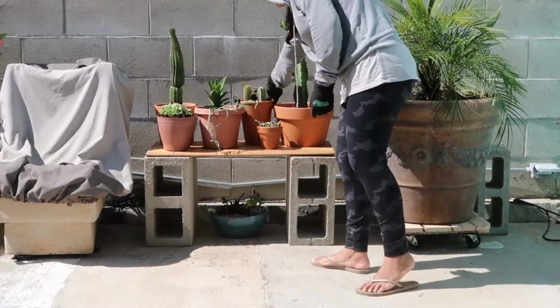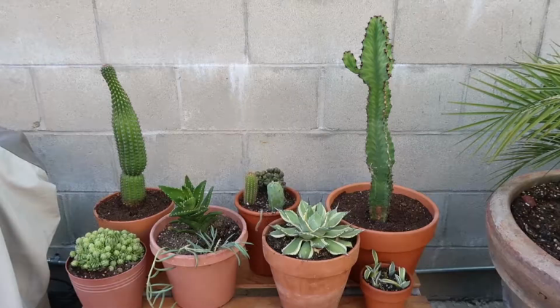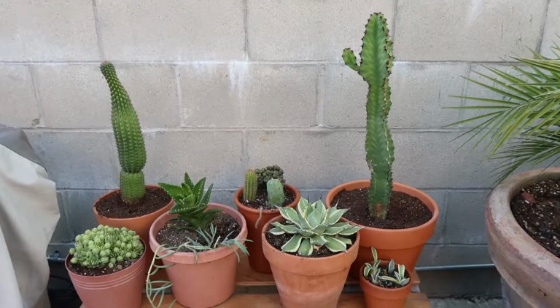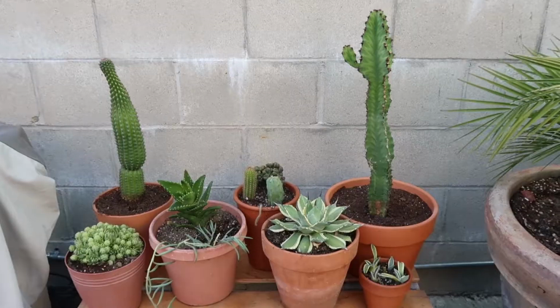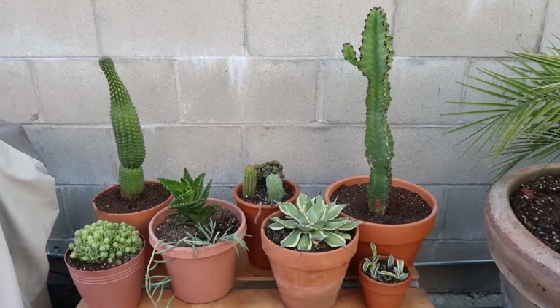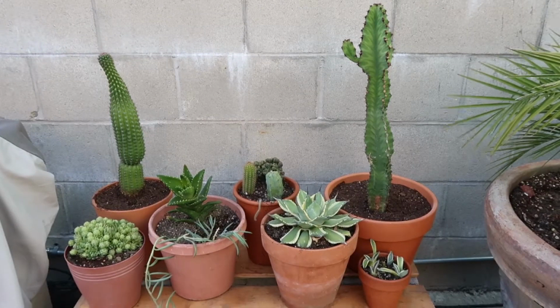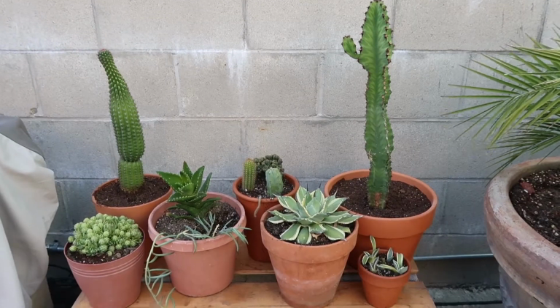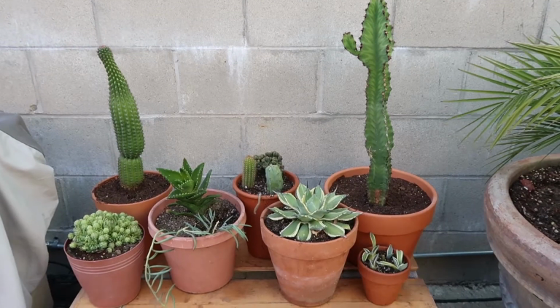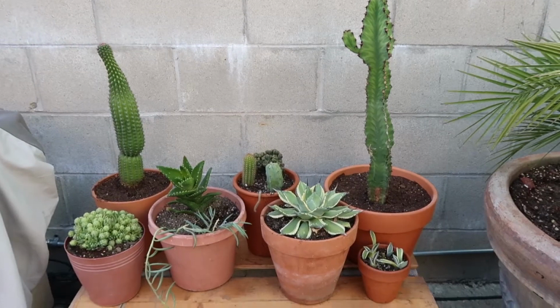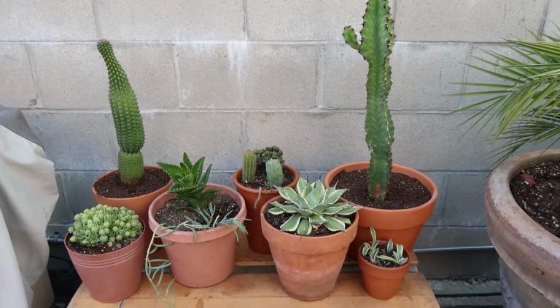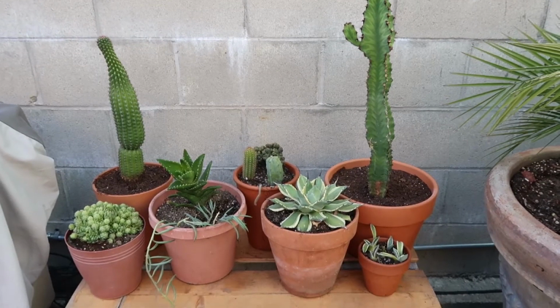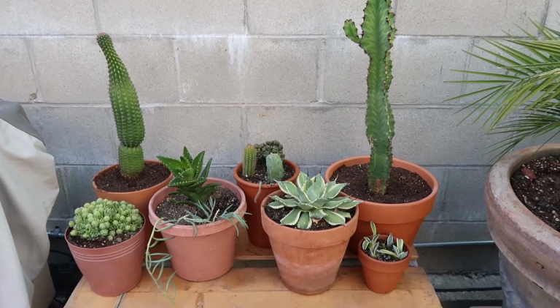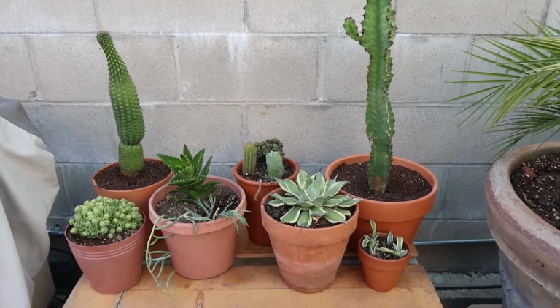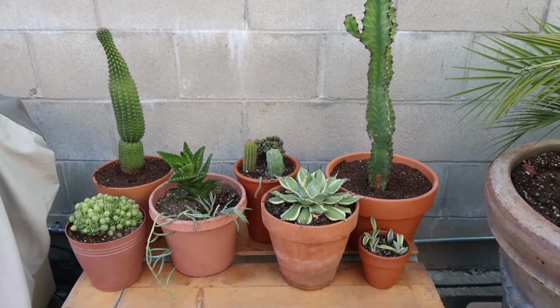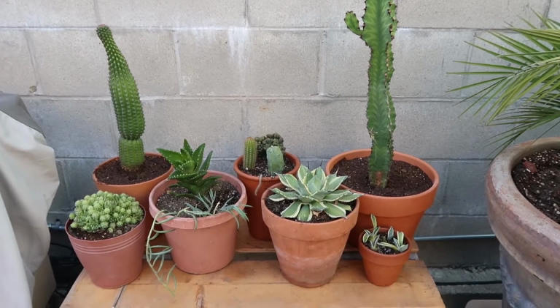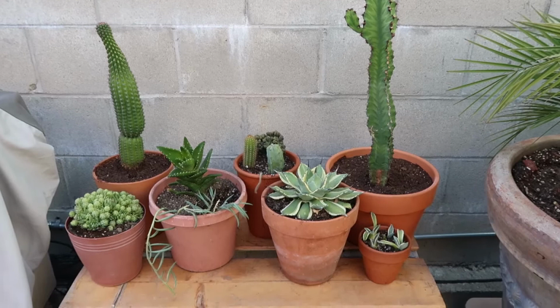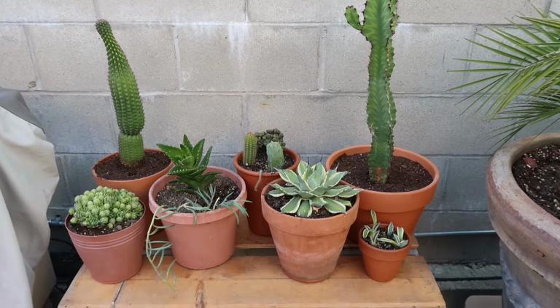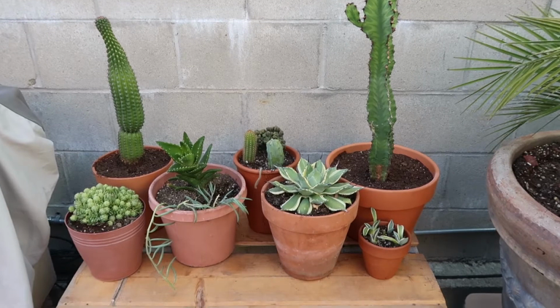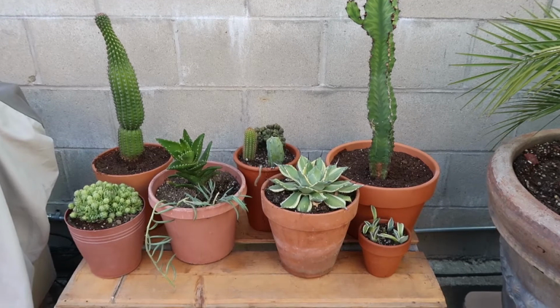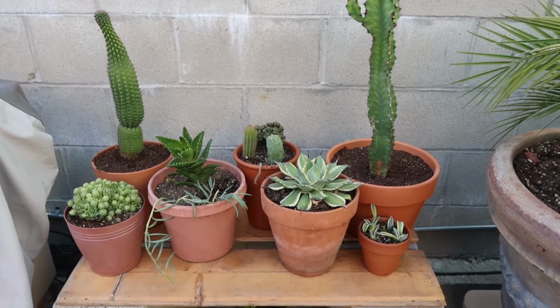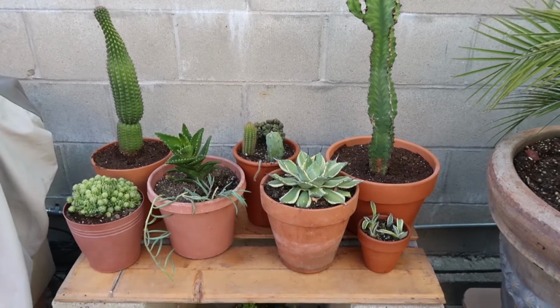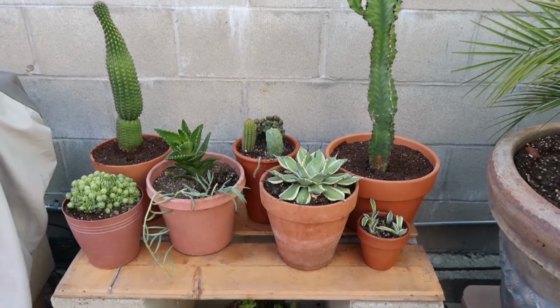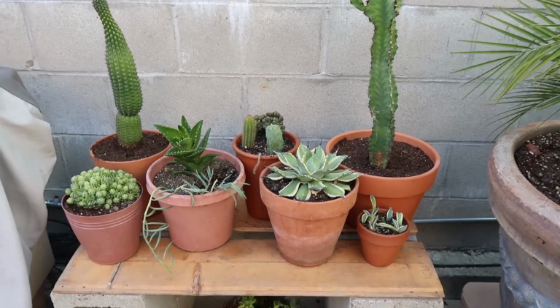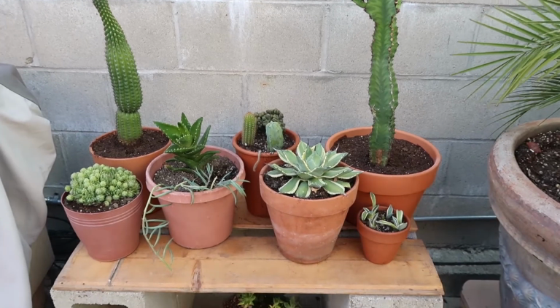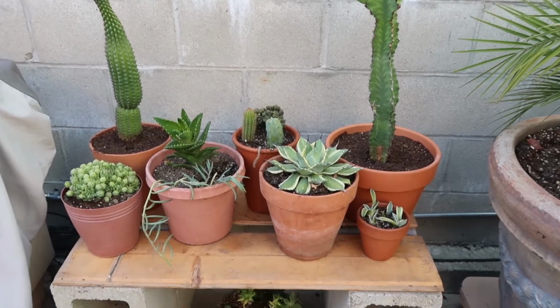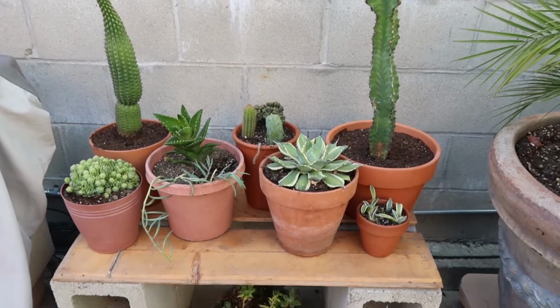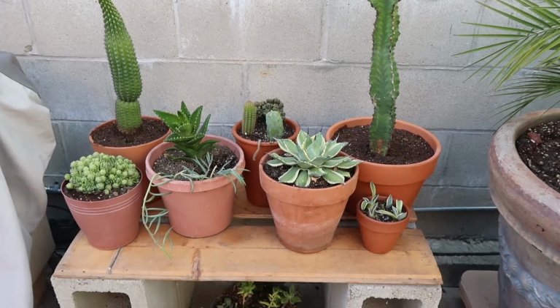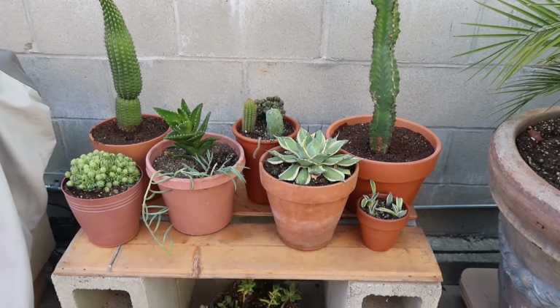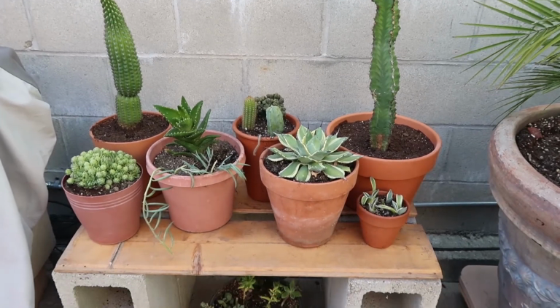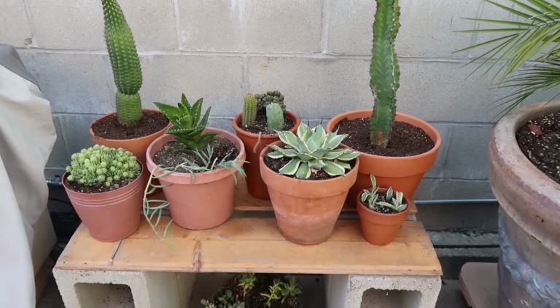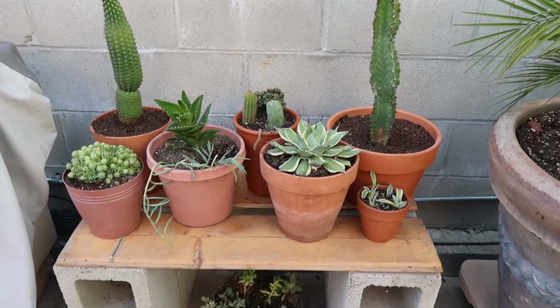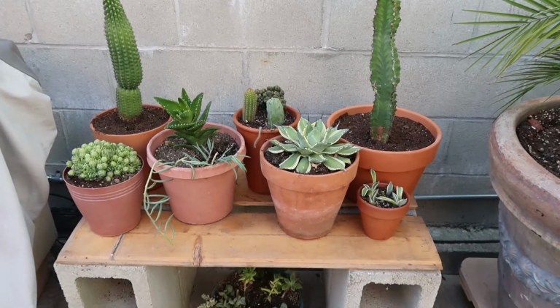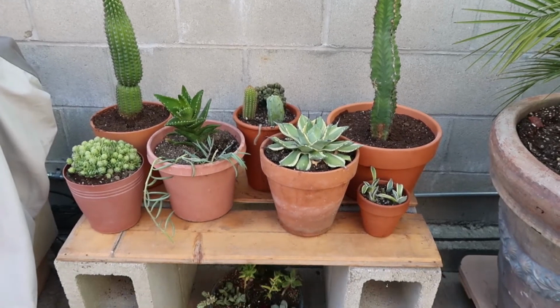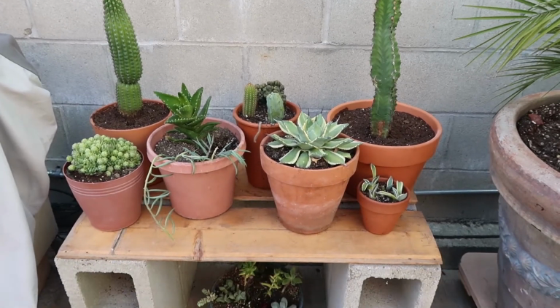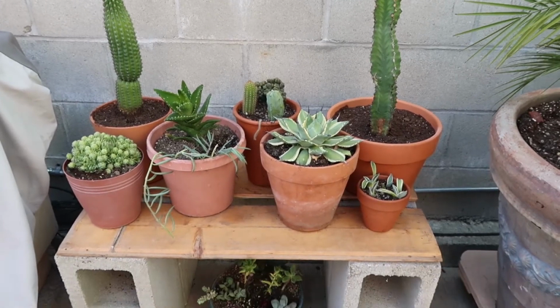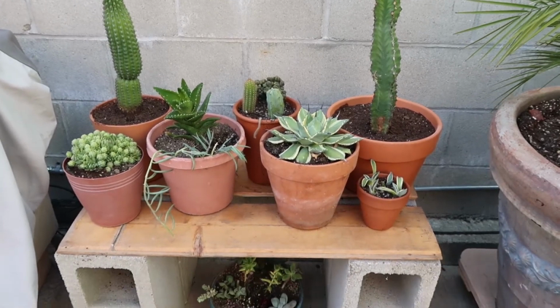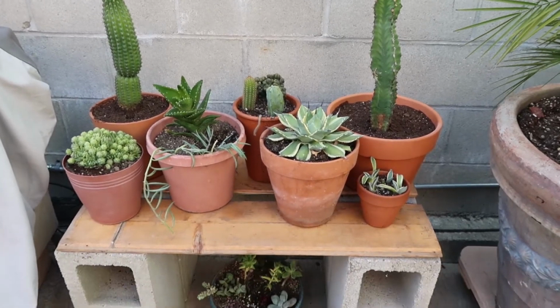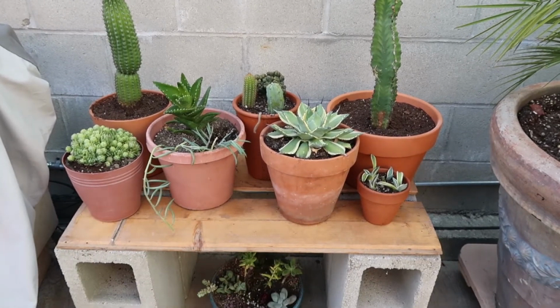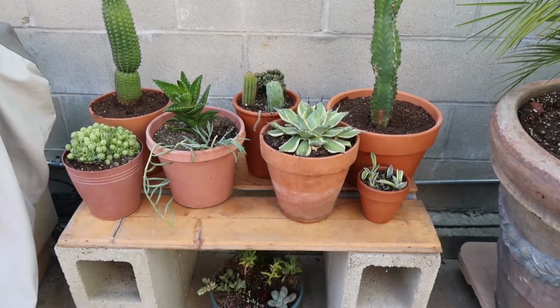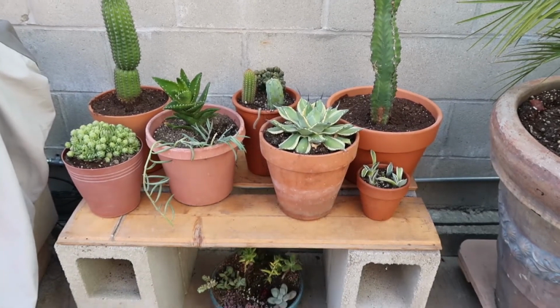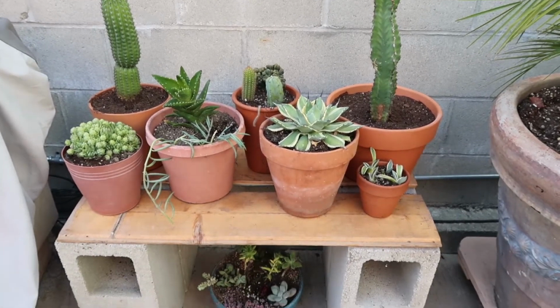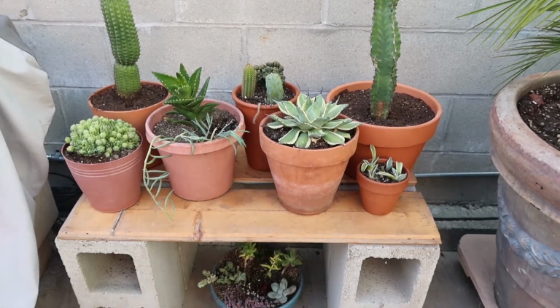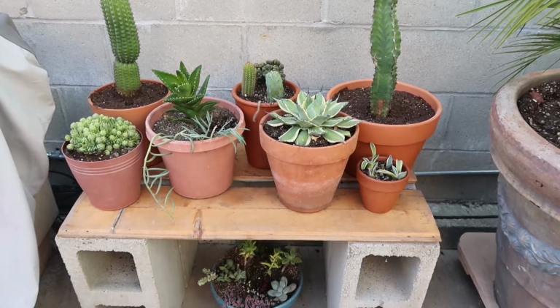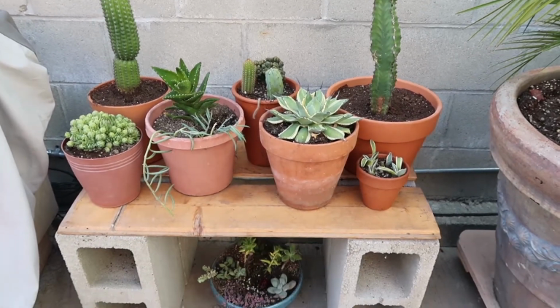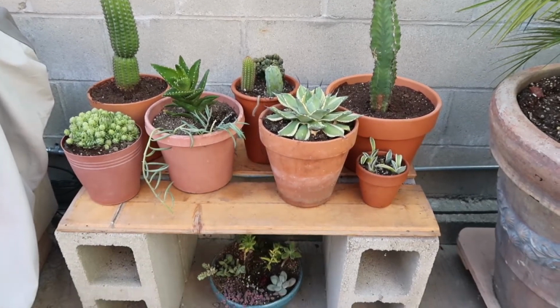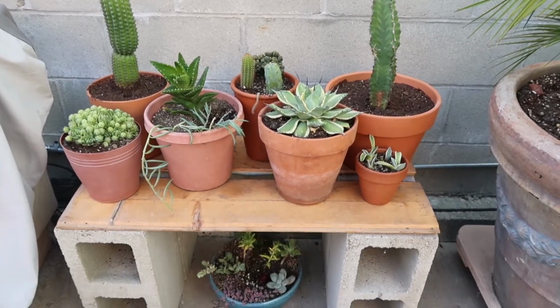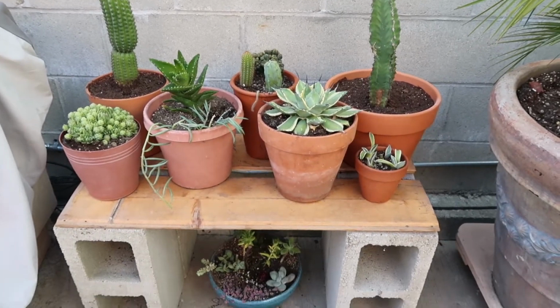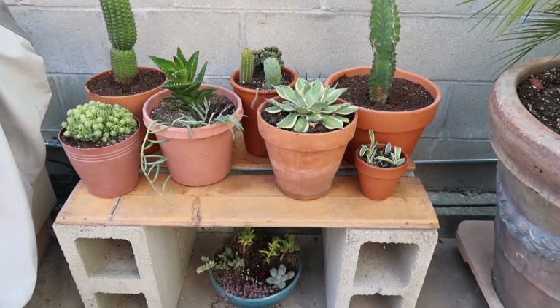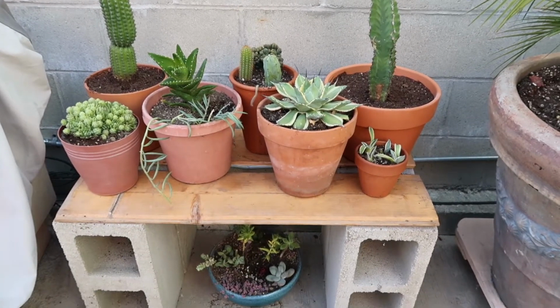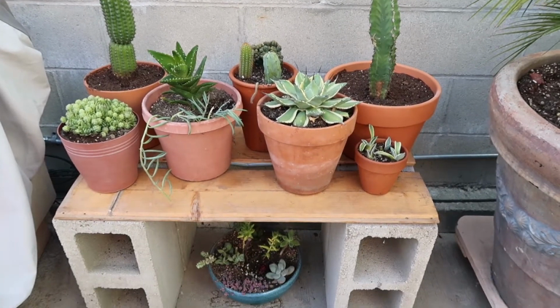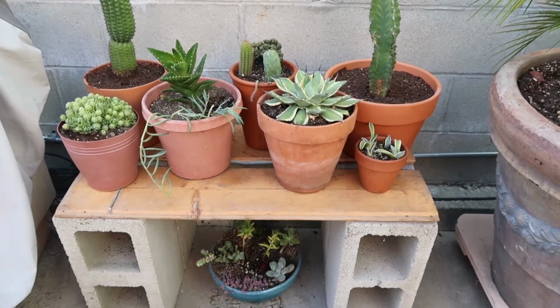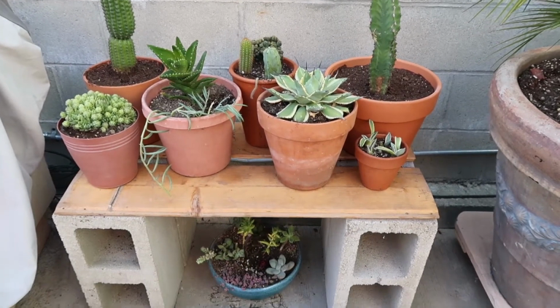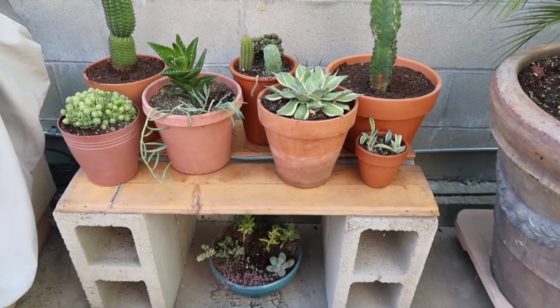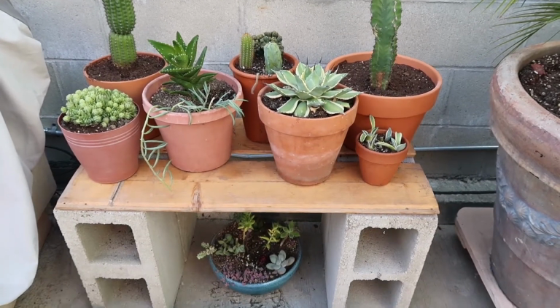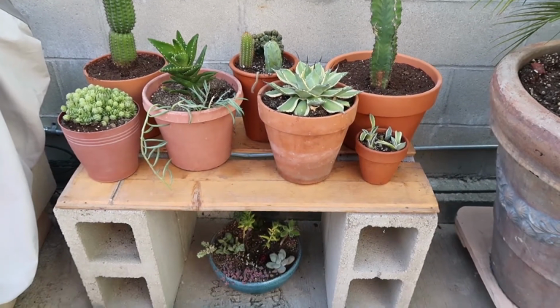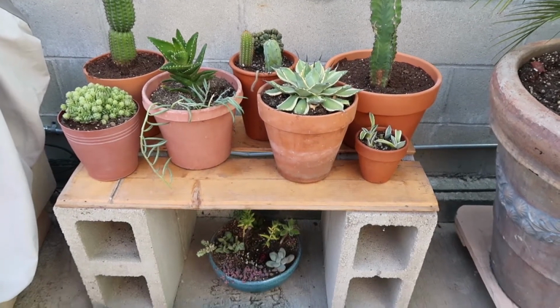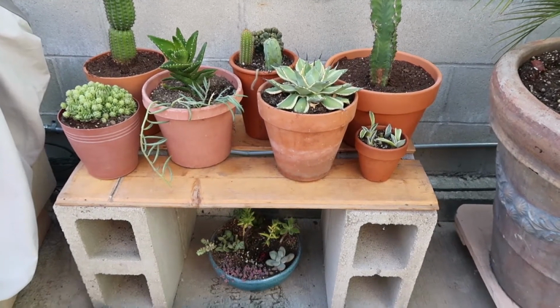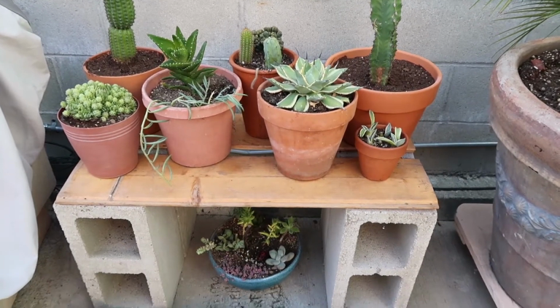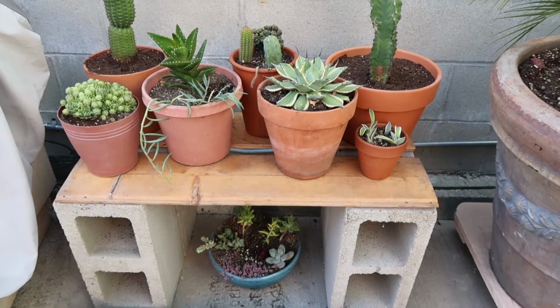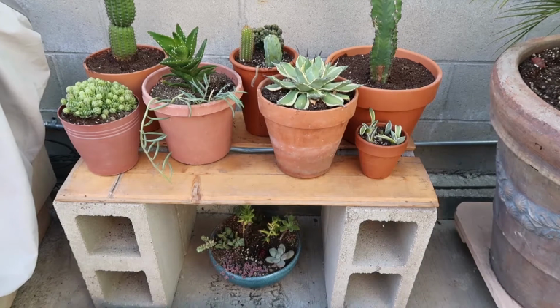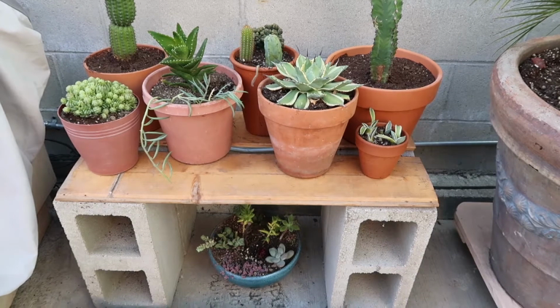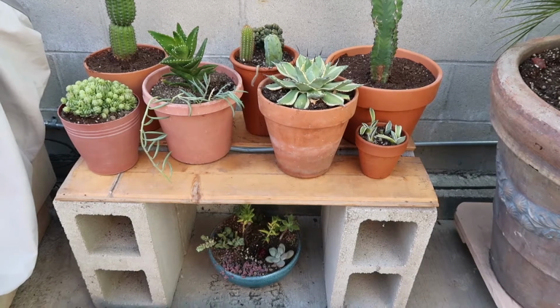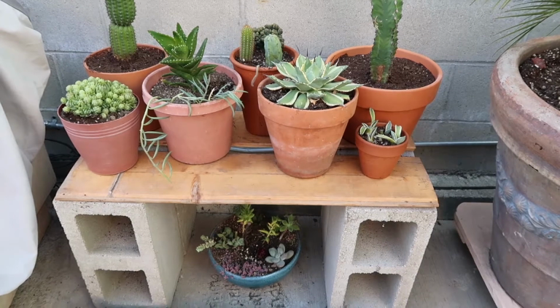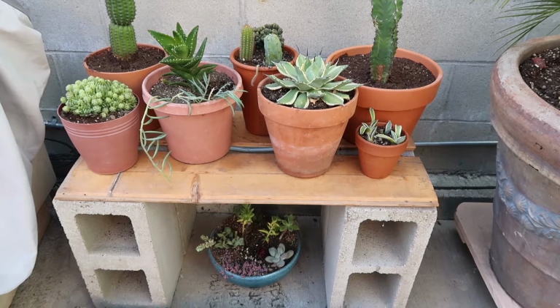This is what the shelf looks like now. I absolutely love it — it looks super cute, and I did initially want a cacti shelf, so this is perfect.